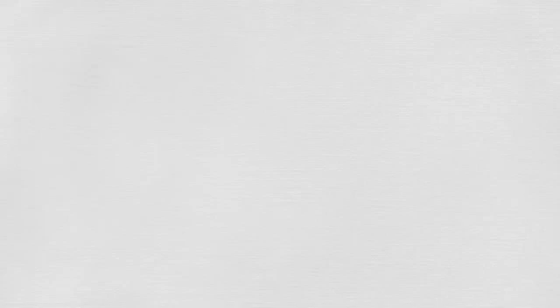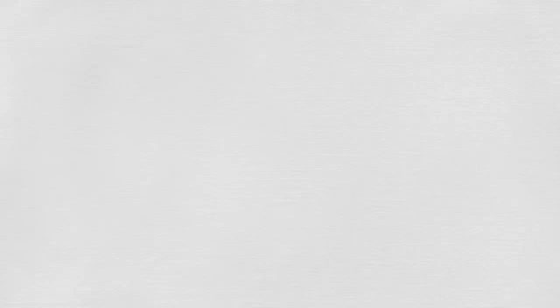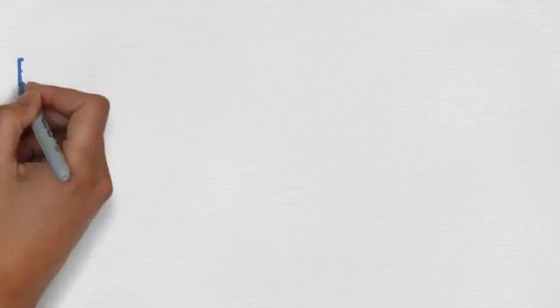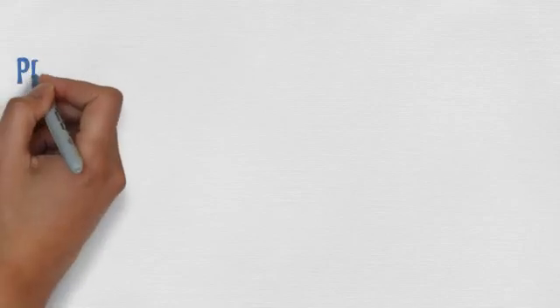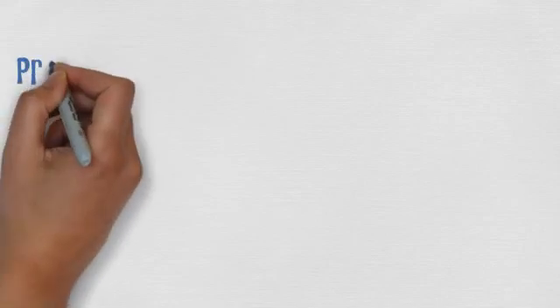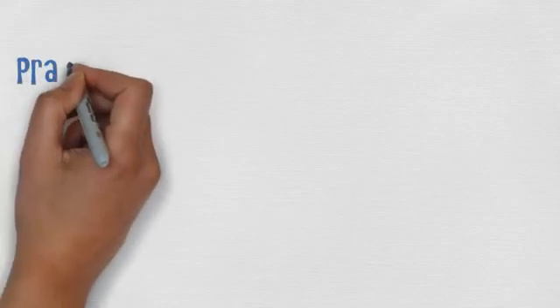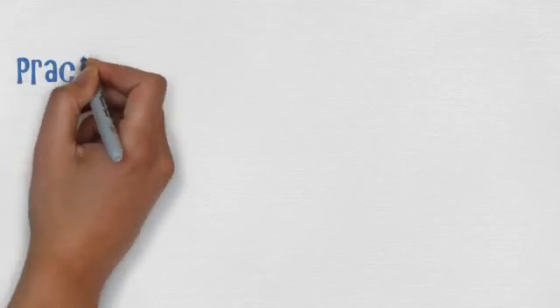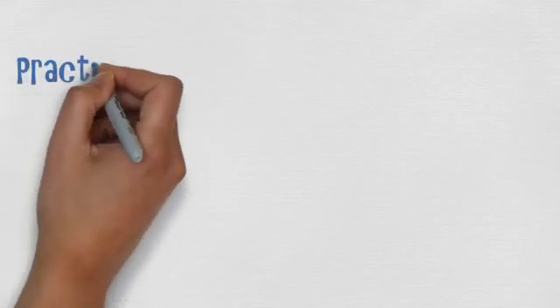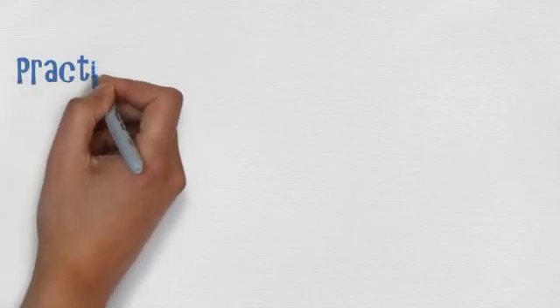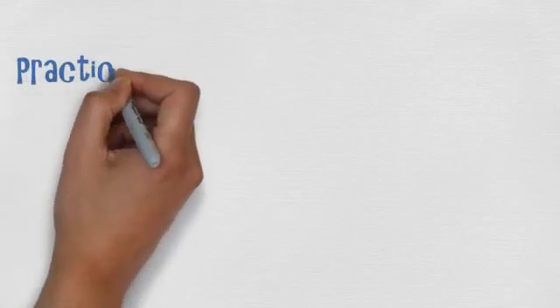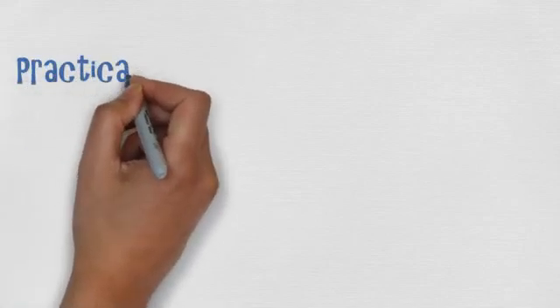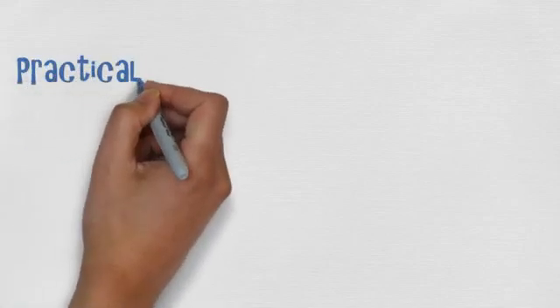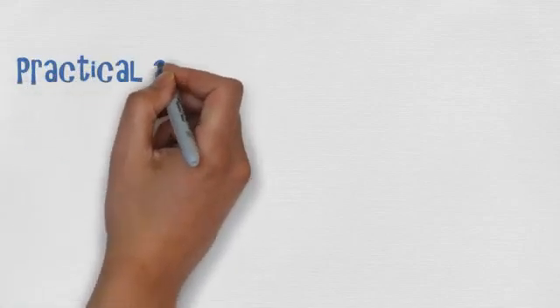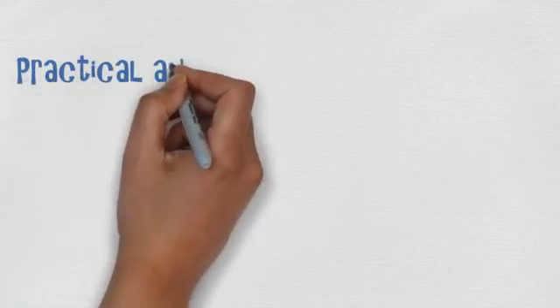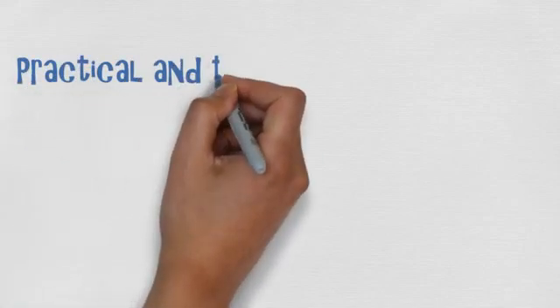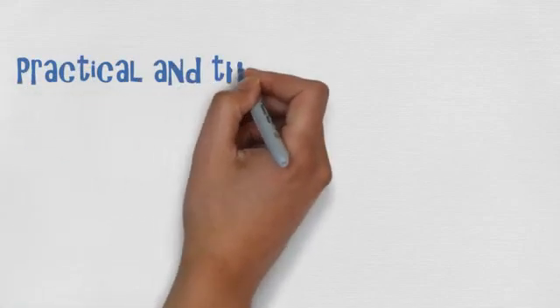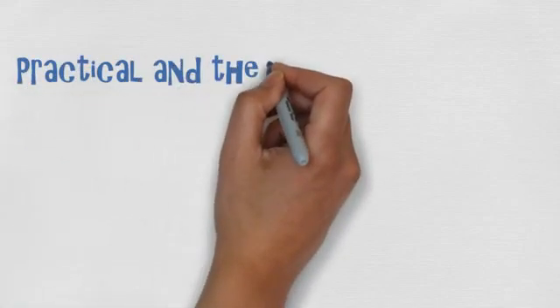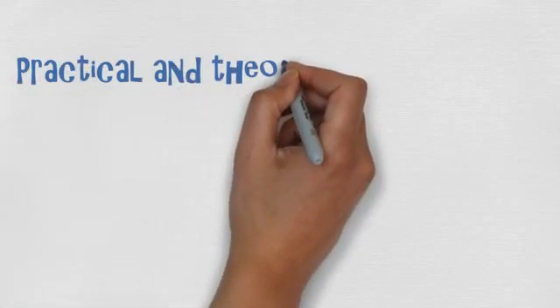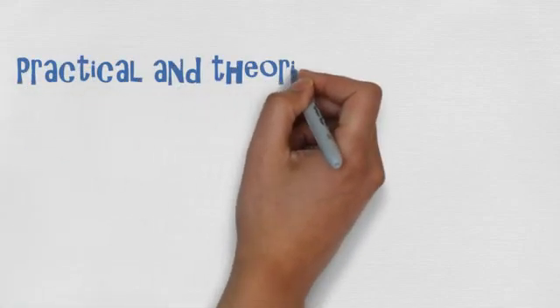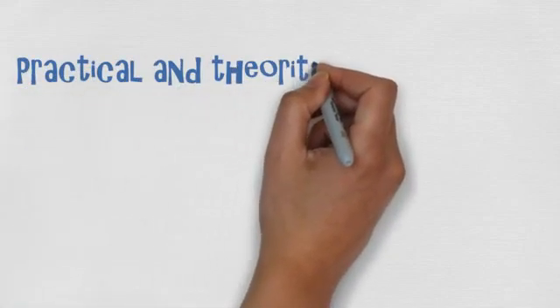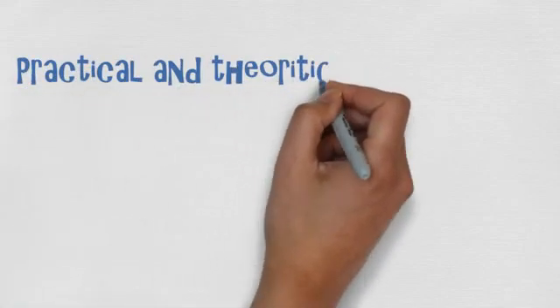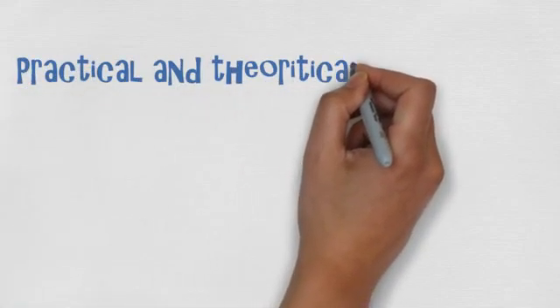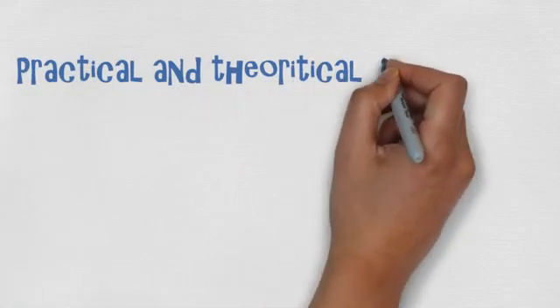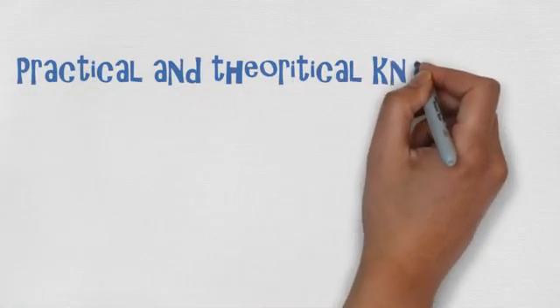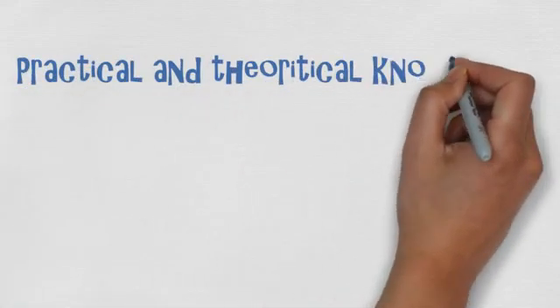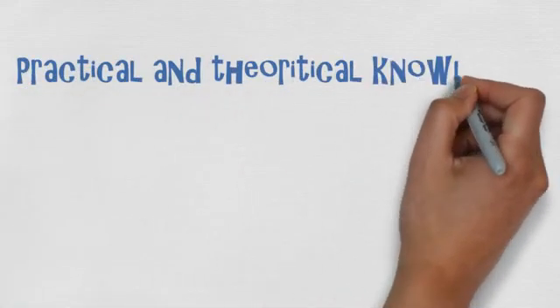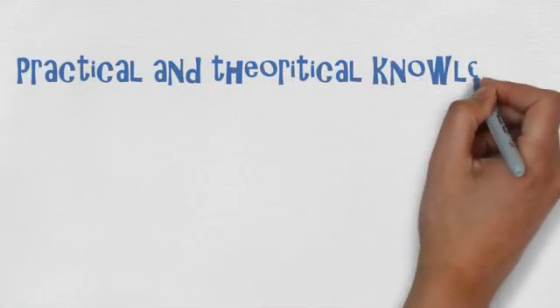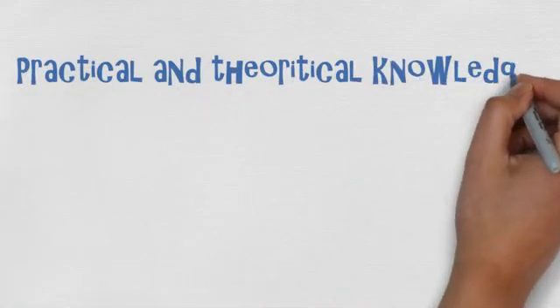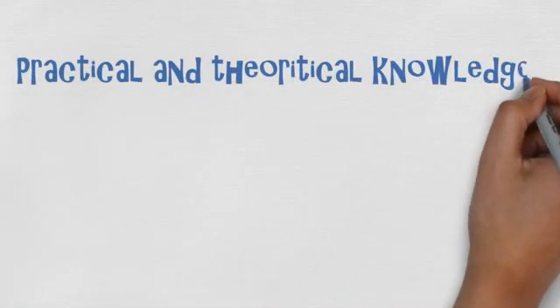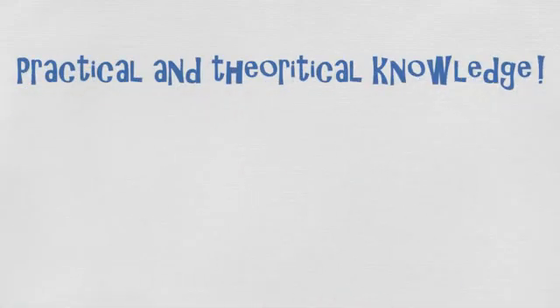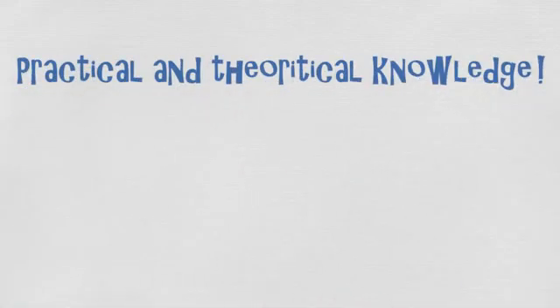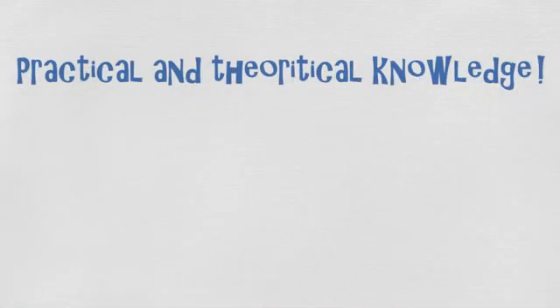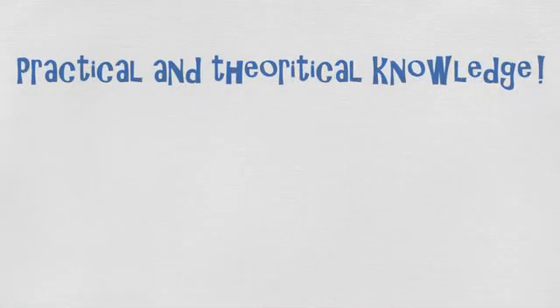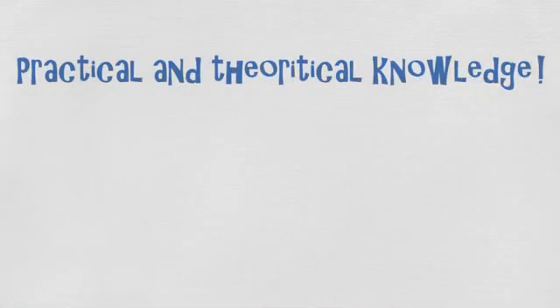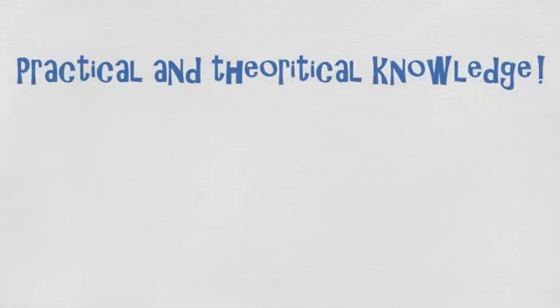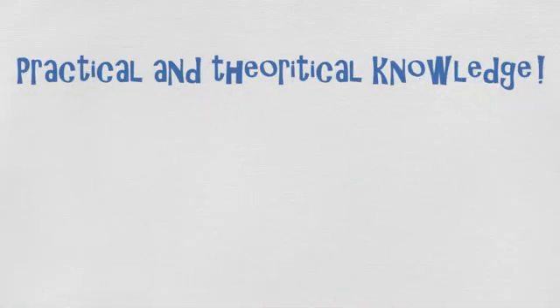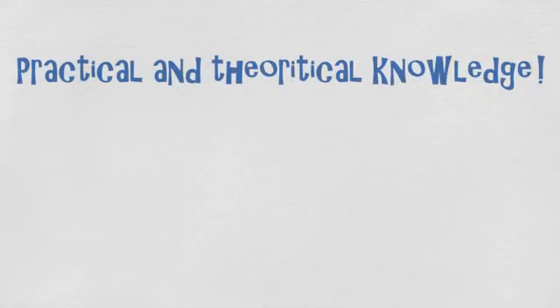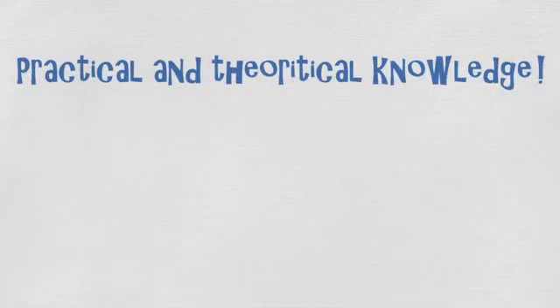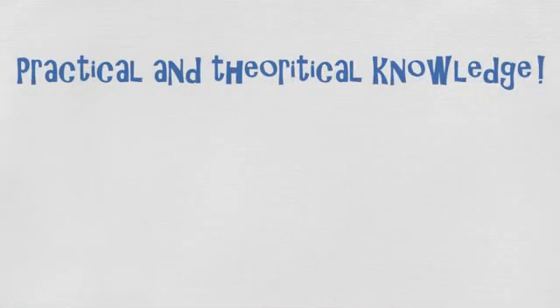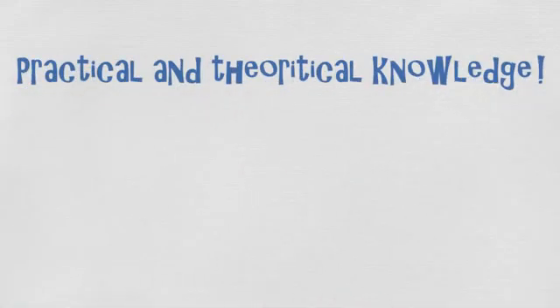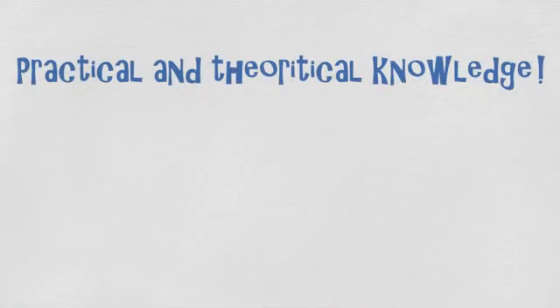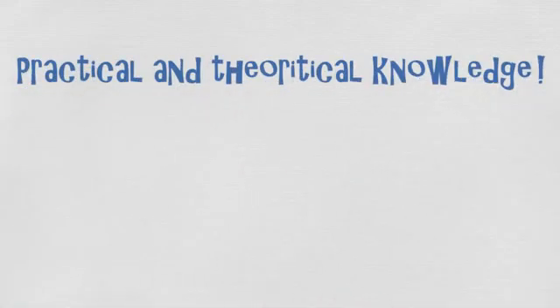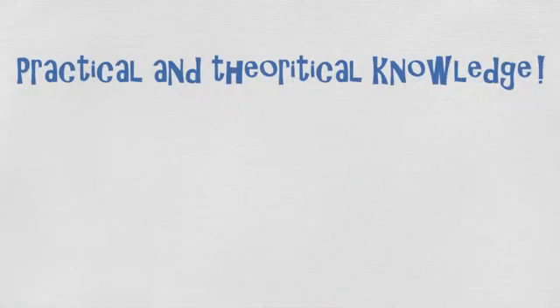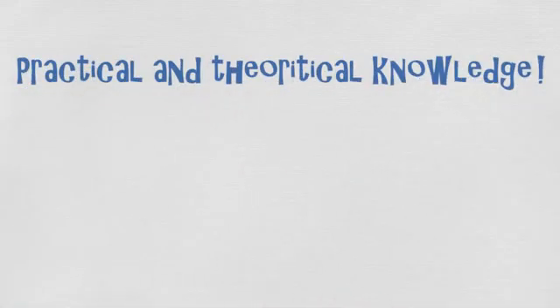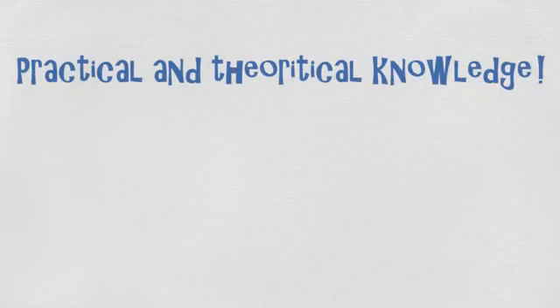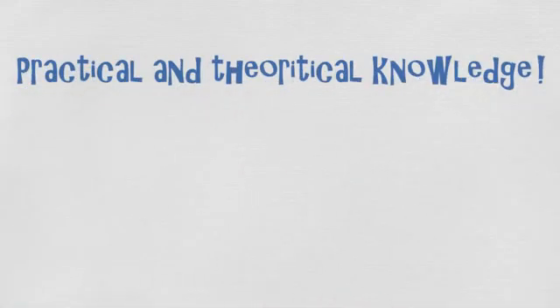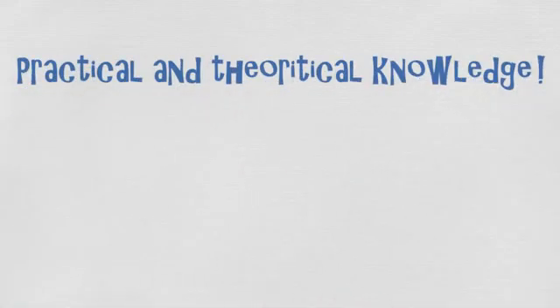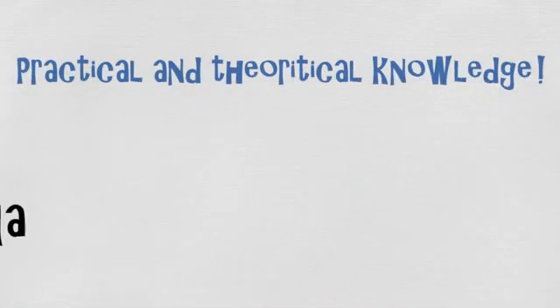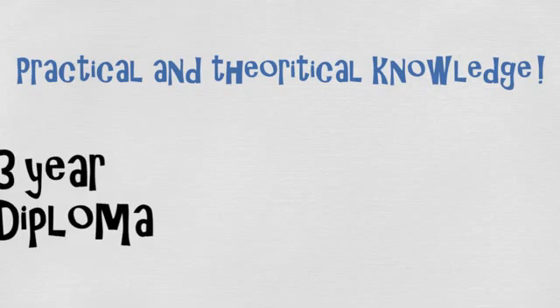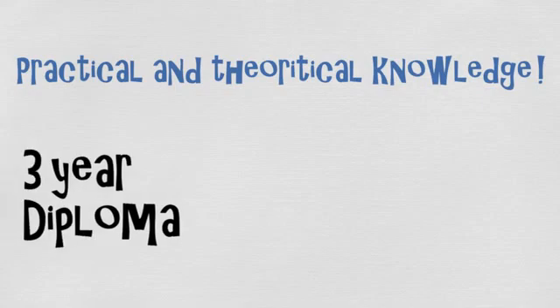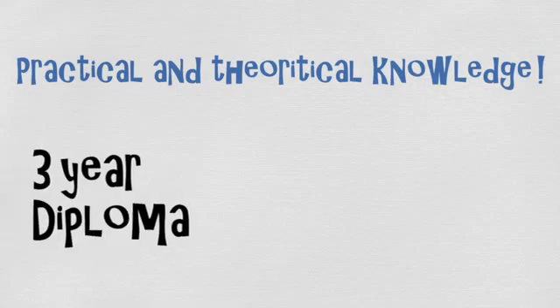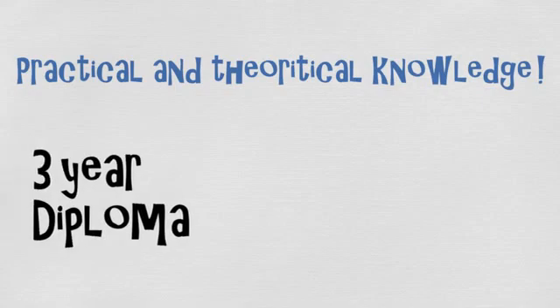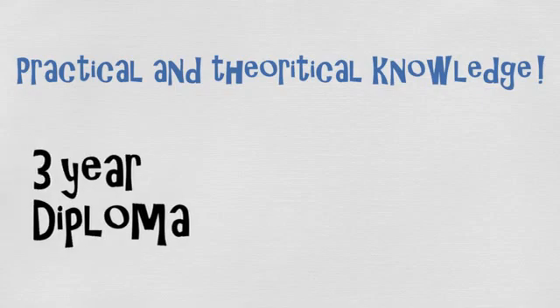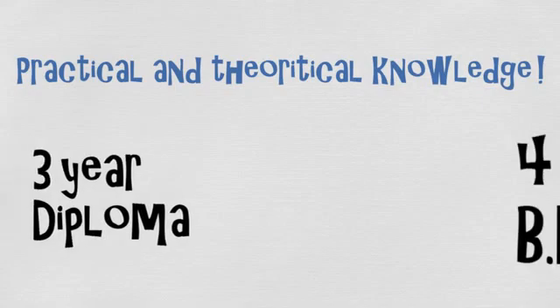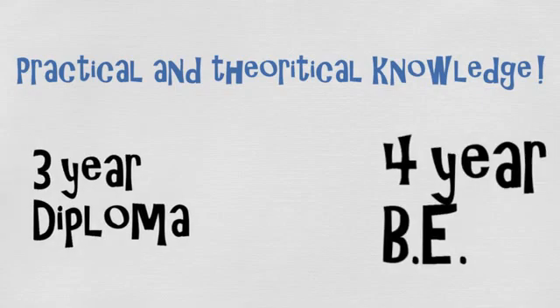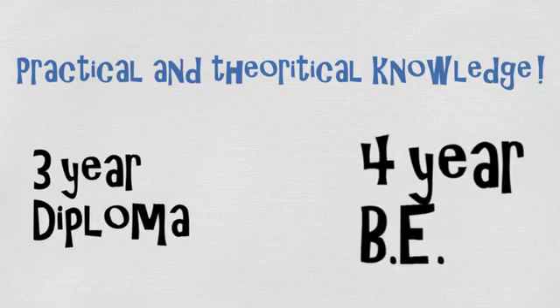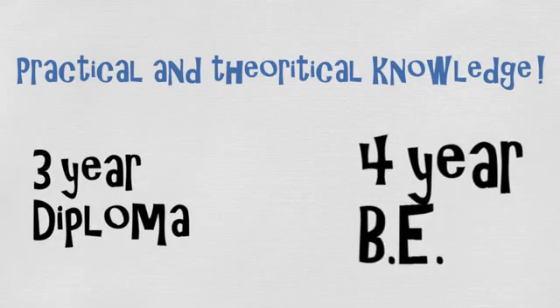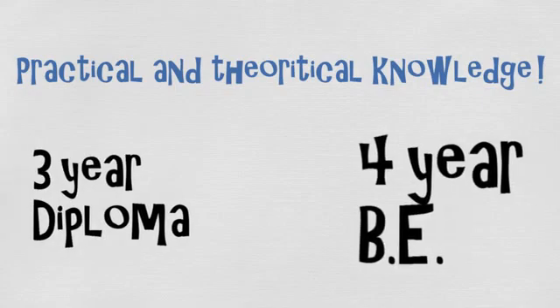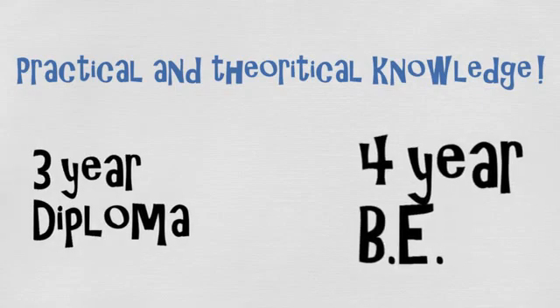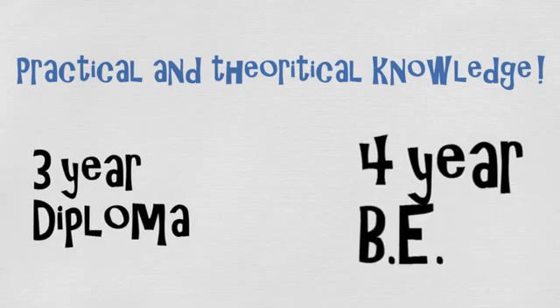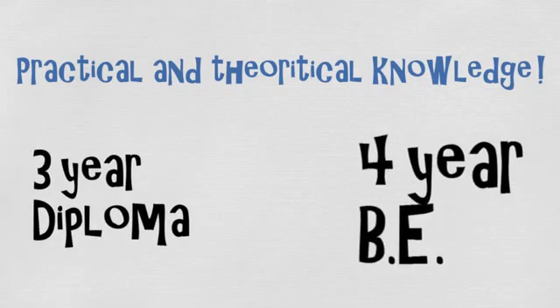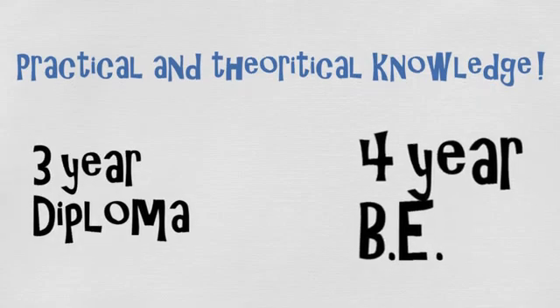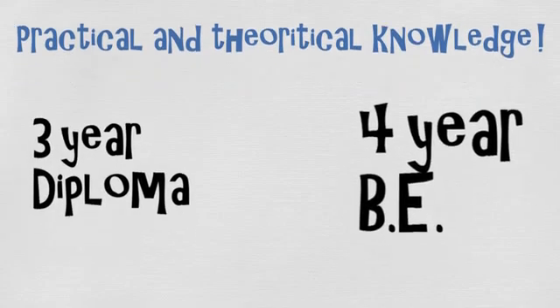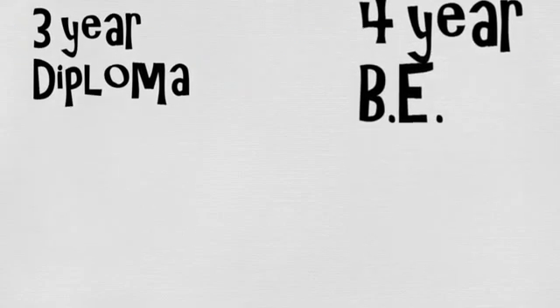These questions are designed to test the practical and theoretical knowledge you have gathered in three years of your diploma course or a four-year BE course.